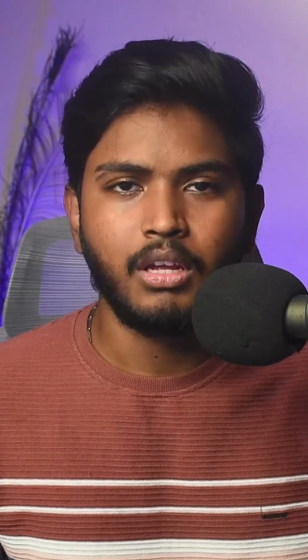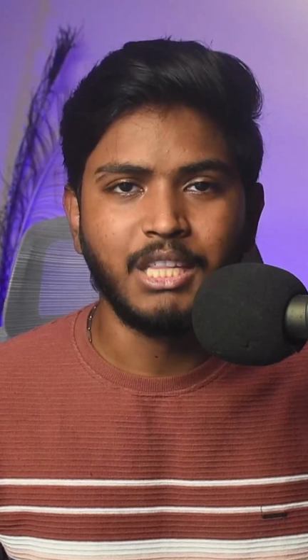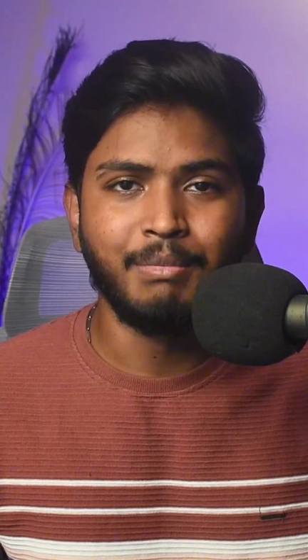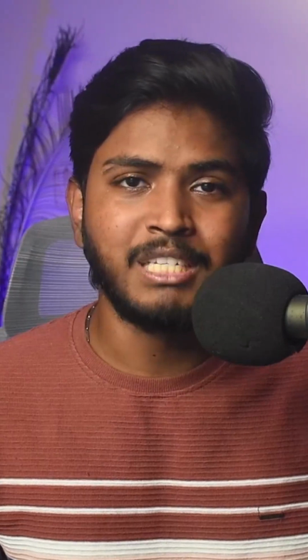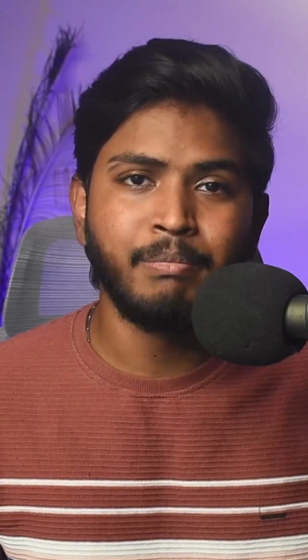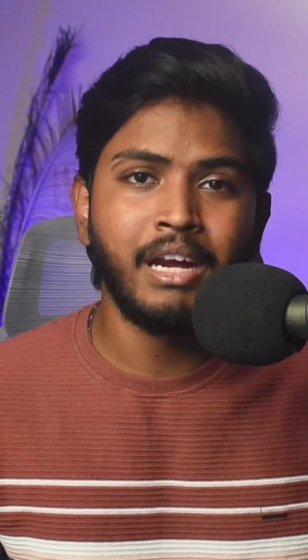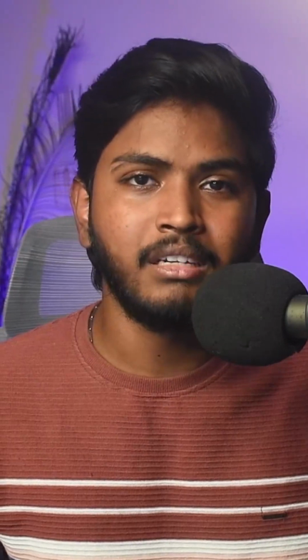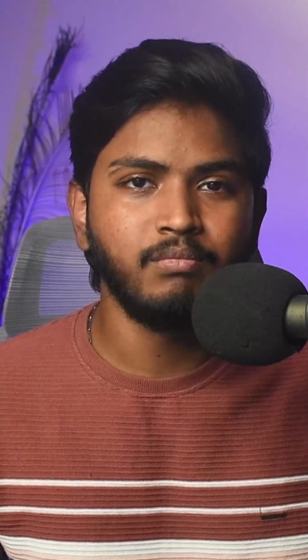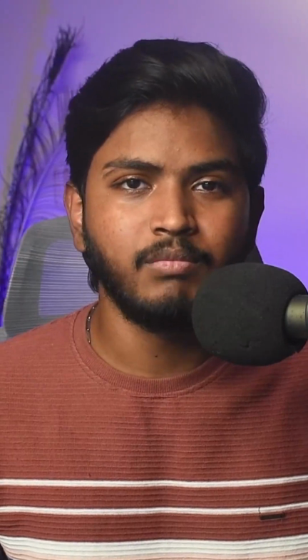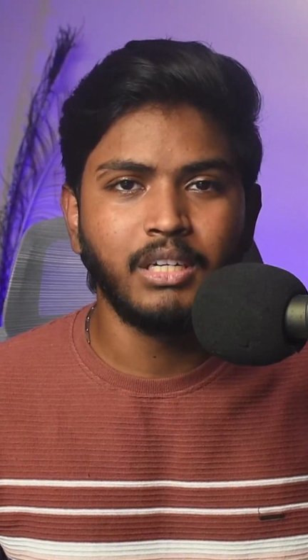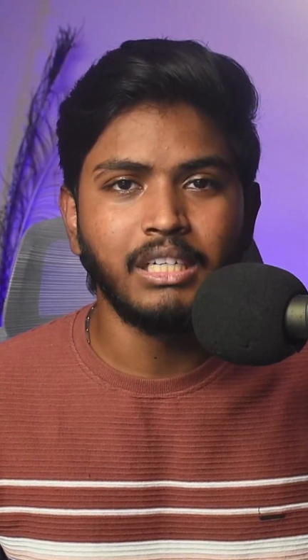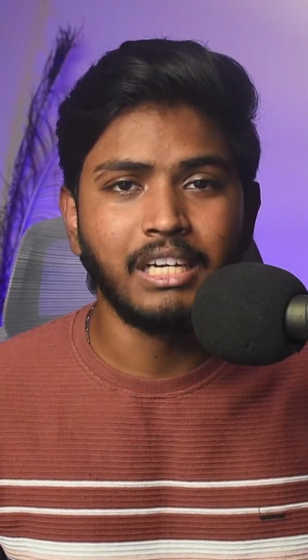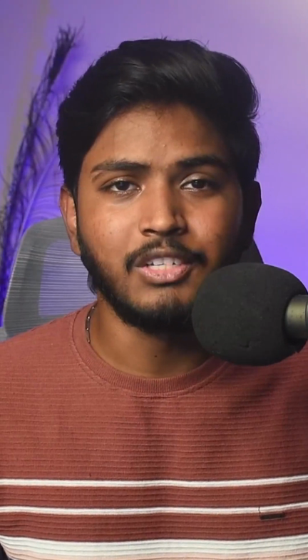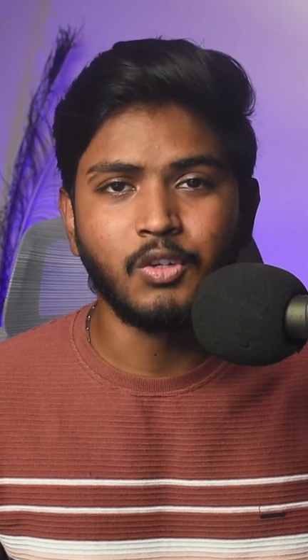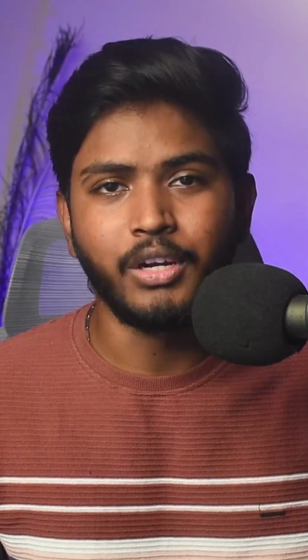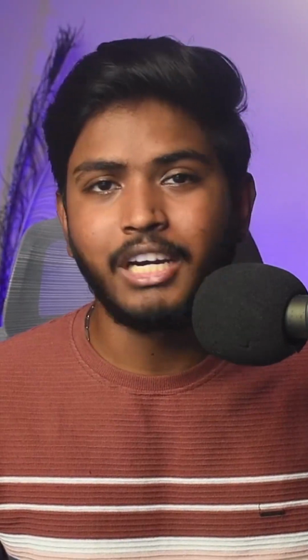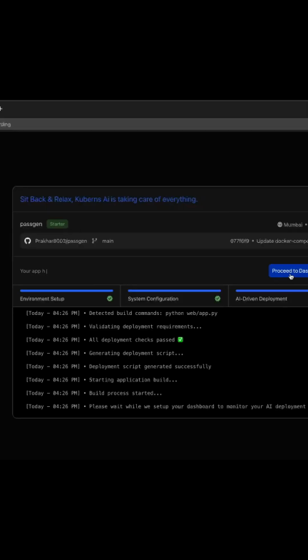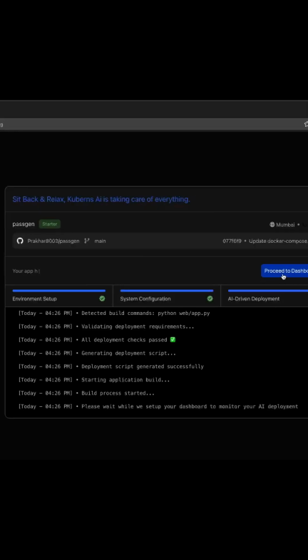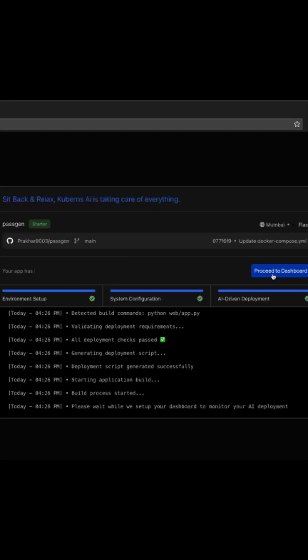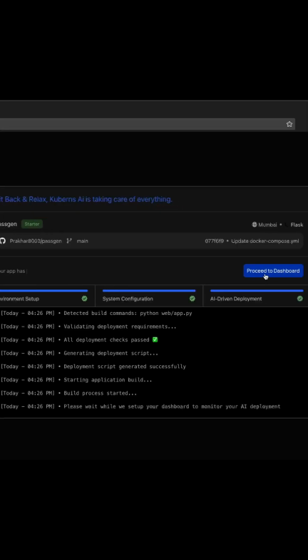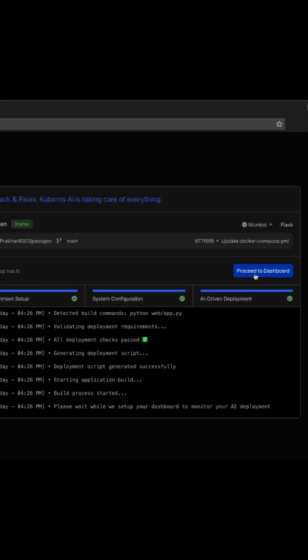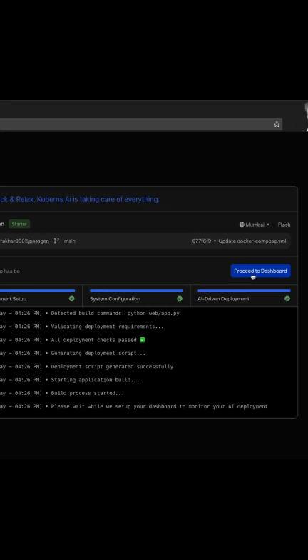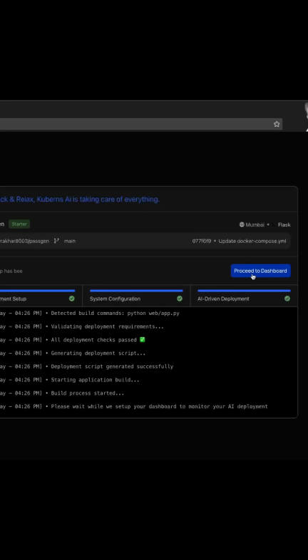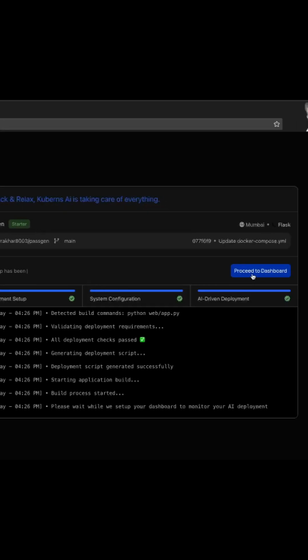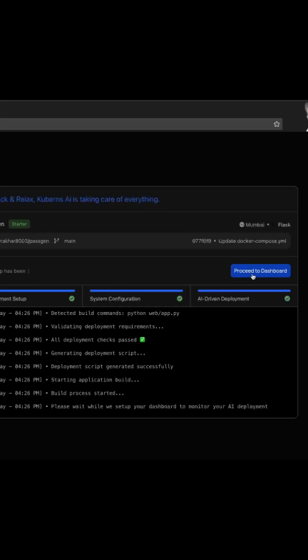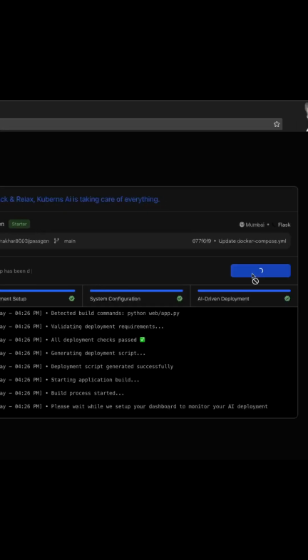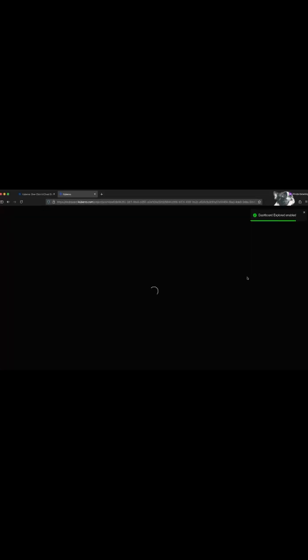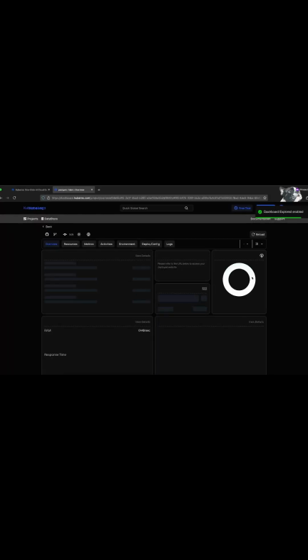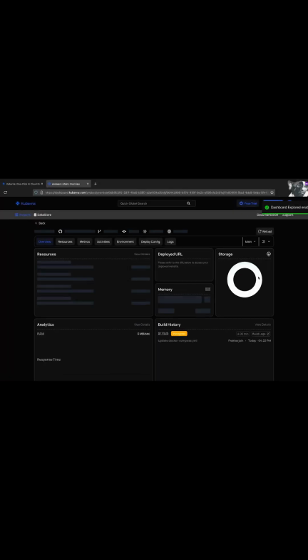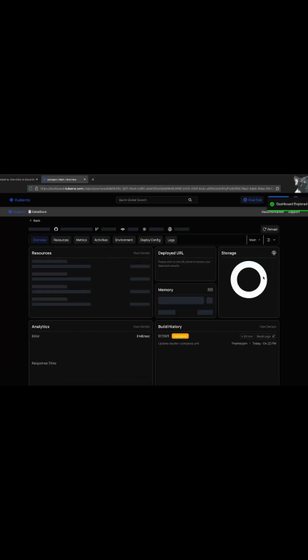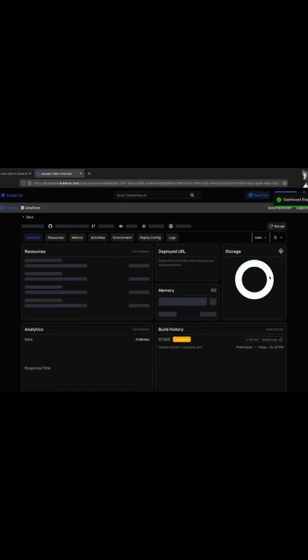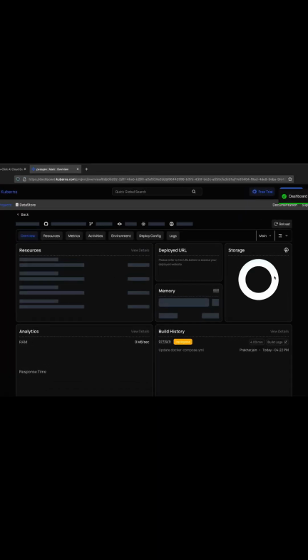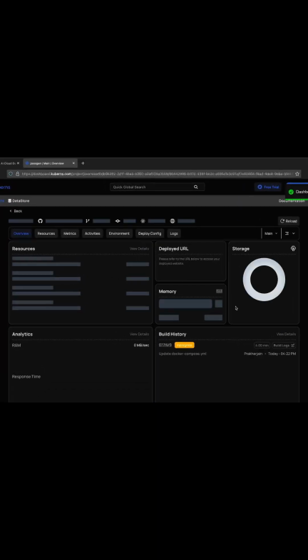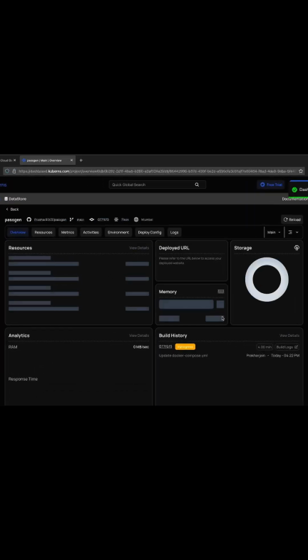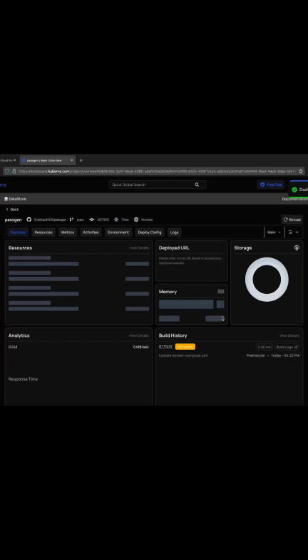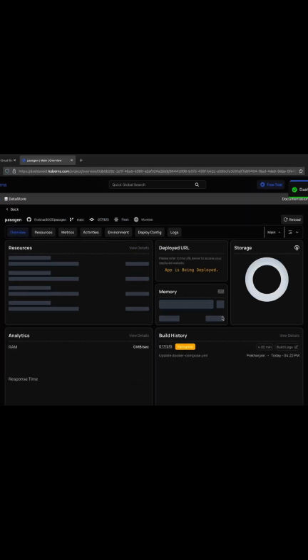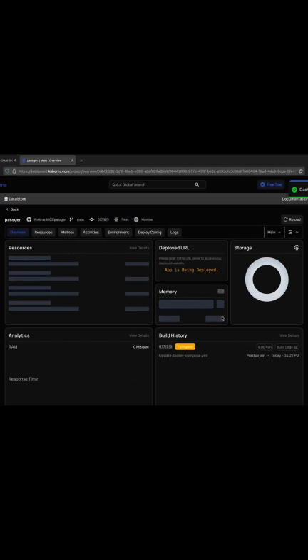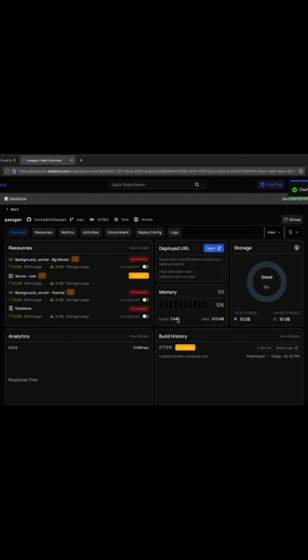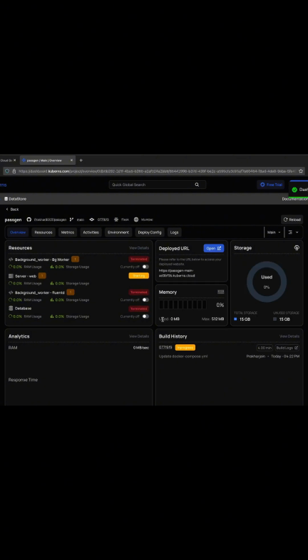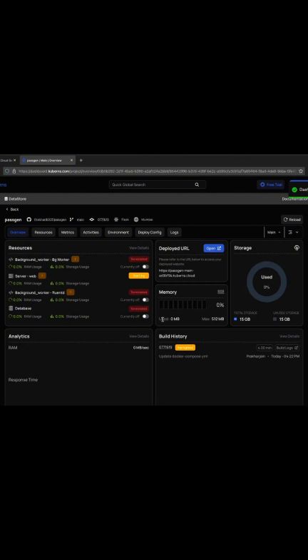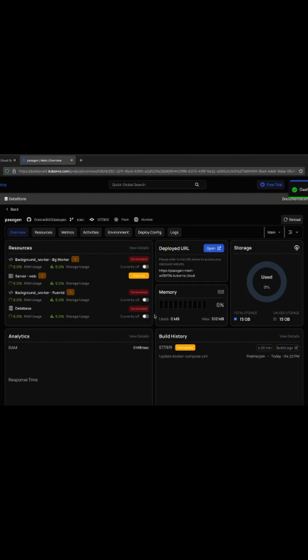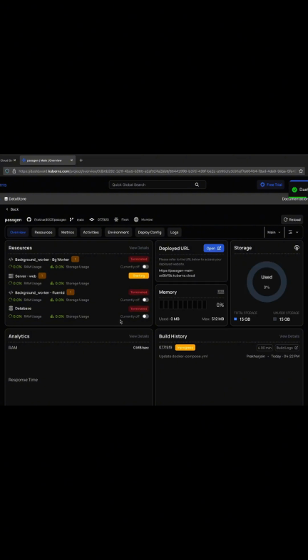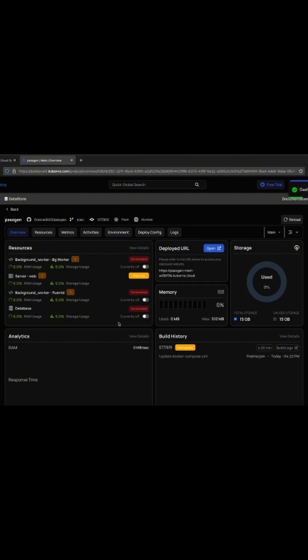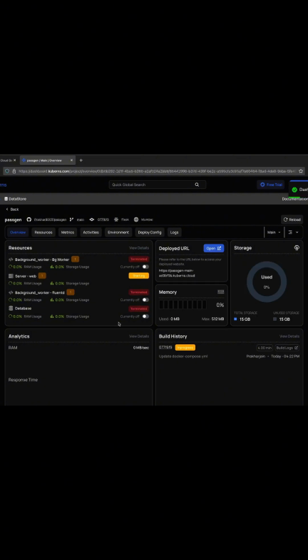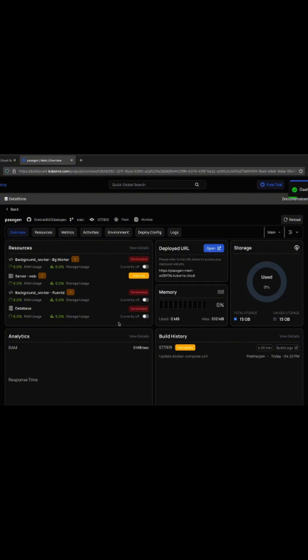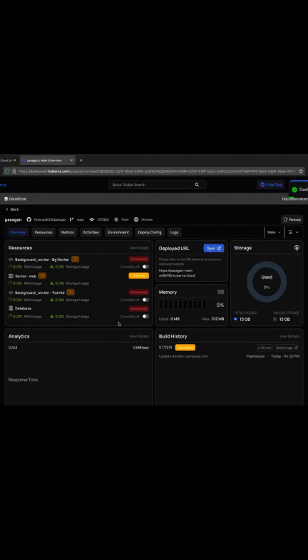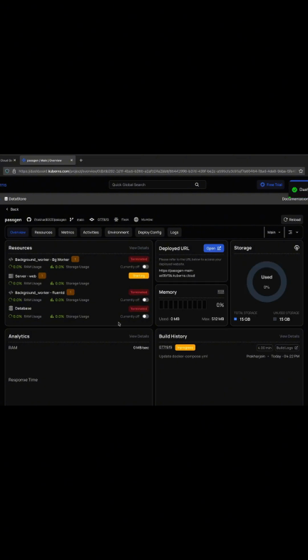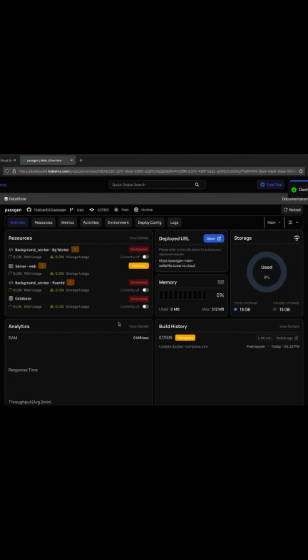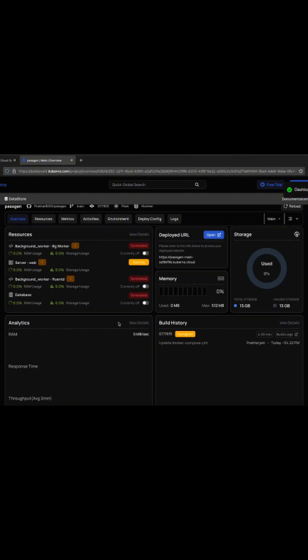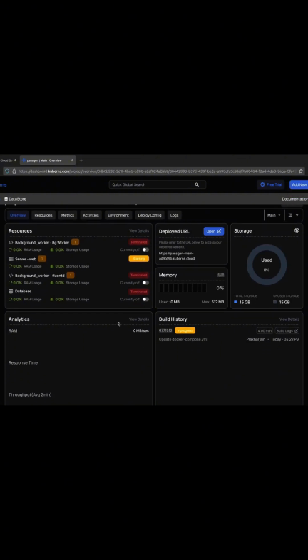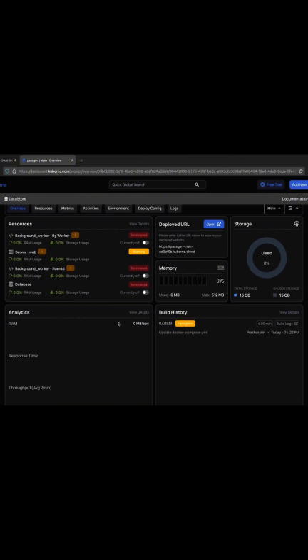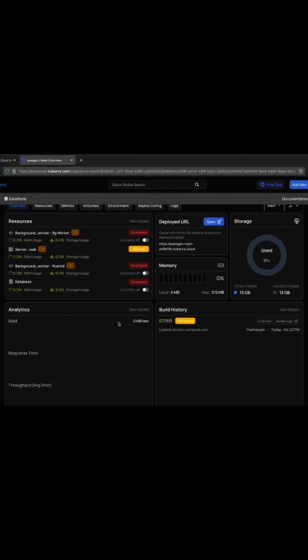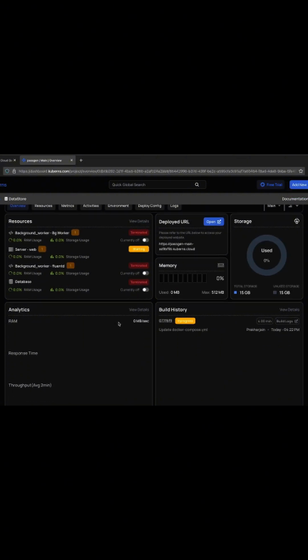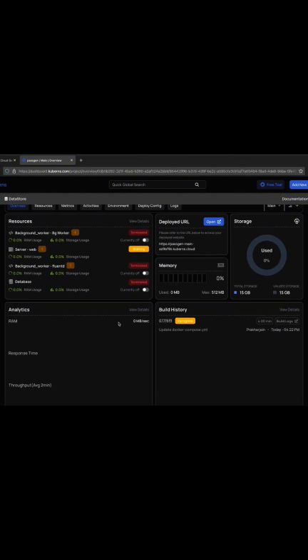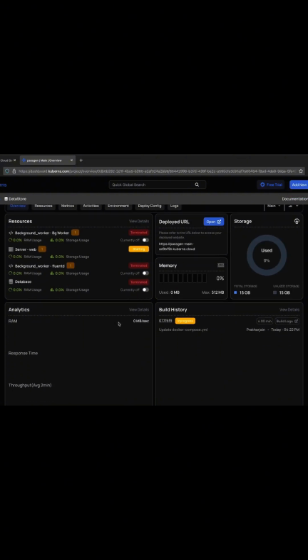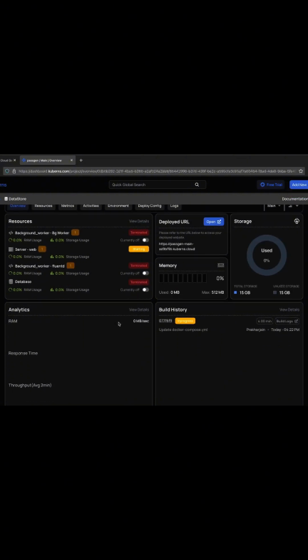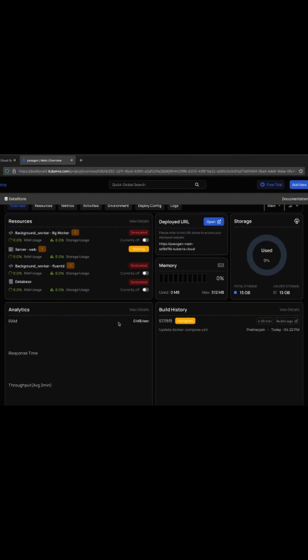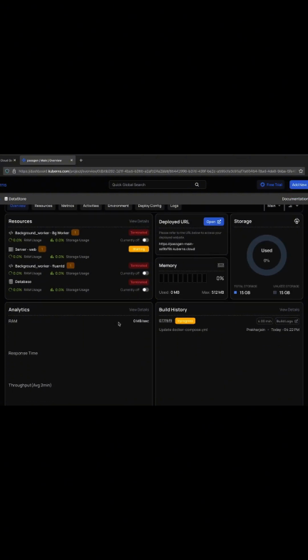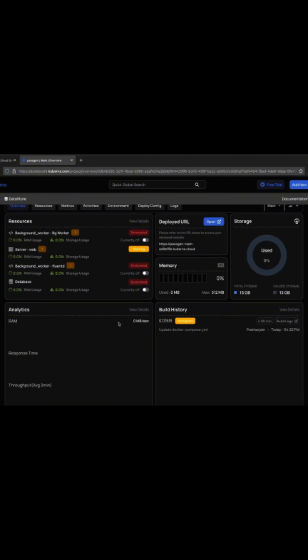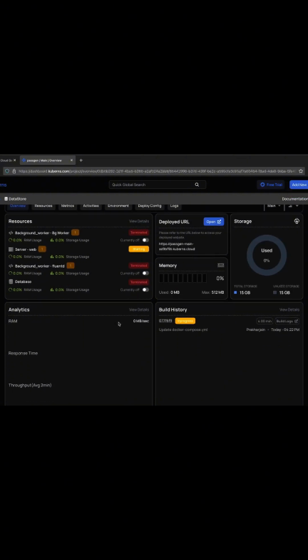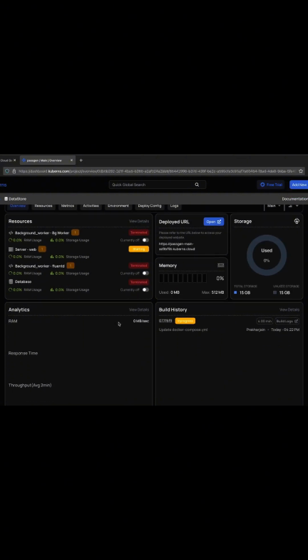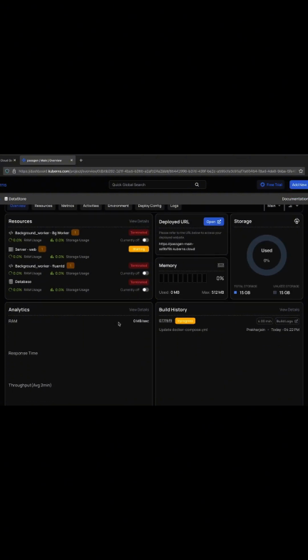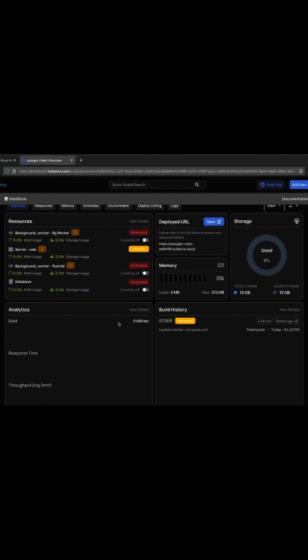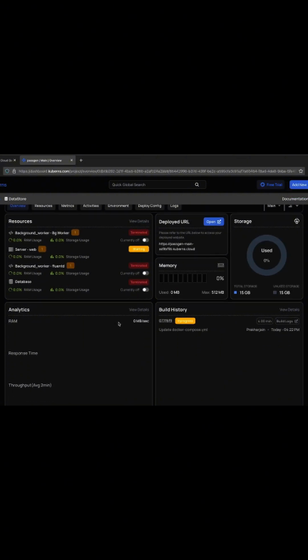And the best part — it runs on AWS infrastructure, so you are getting the speed and scale of AWS at 40% lower cost.